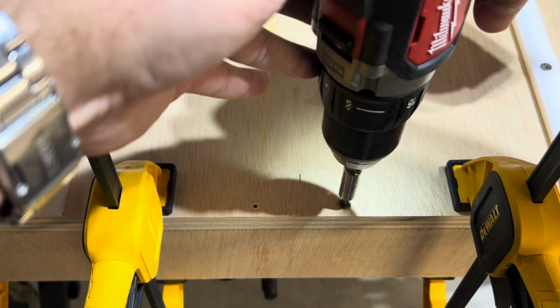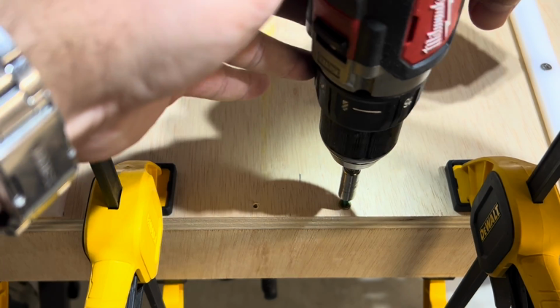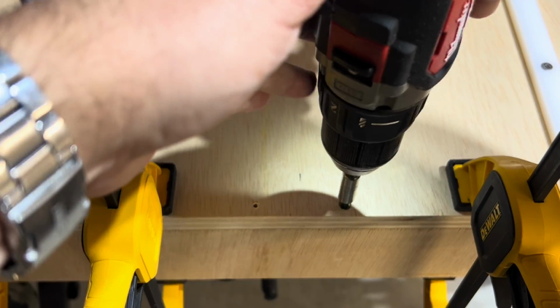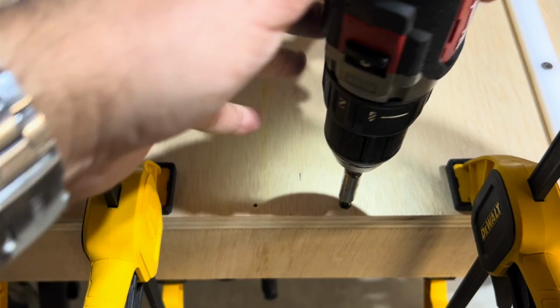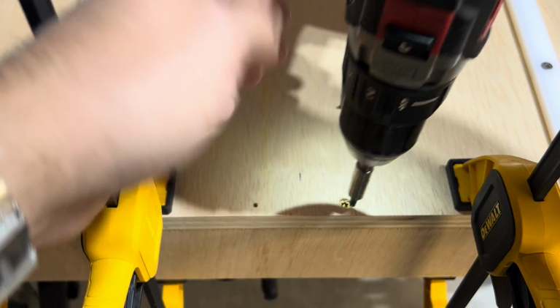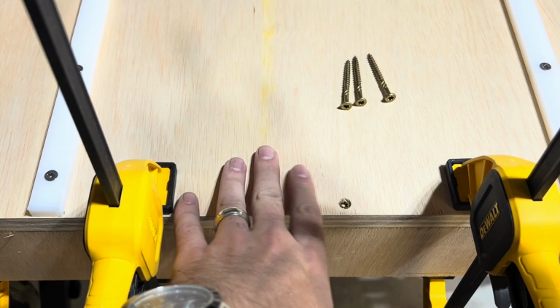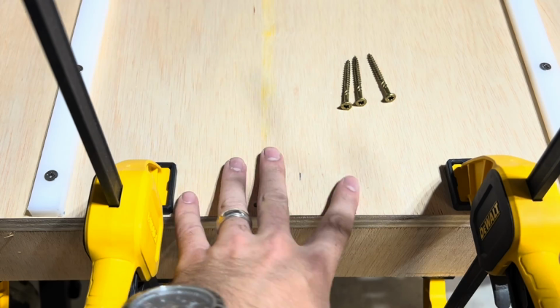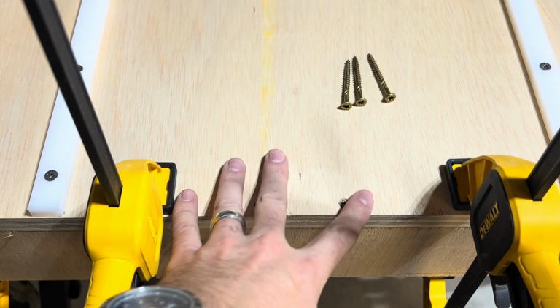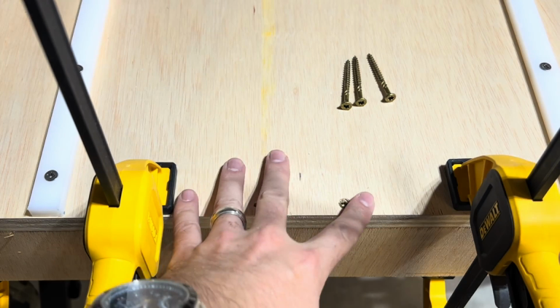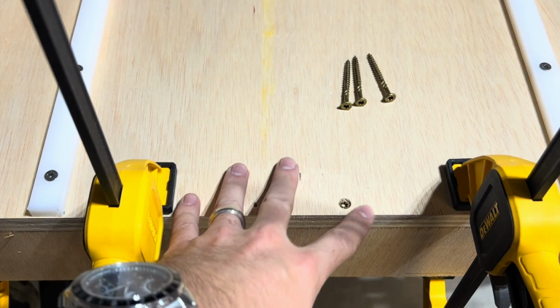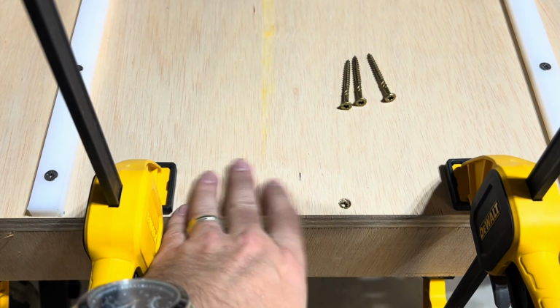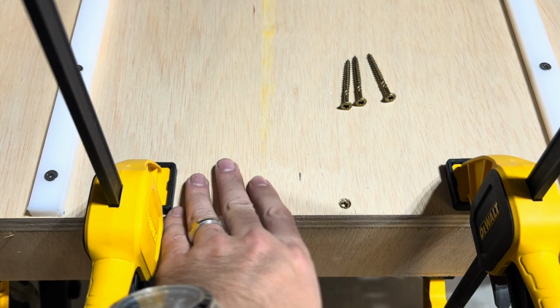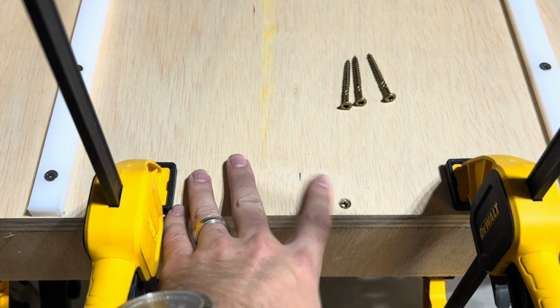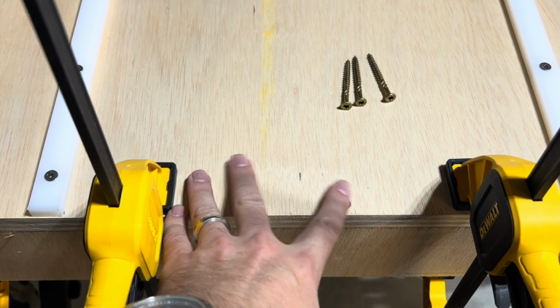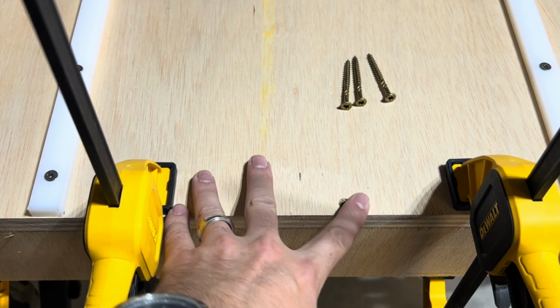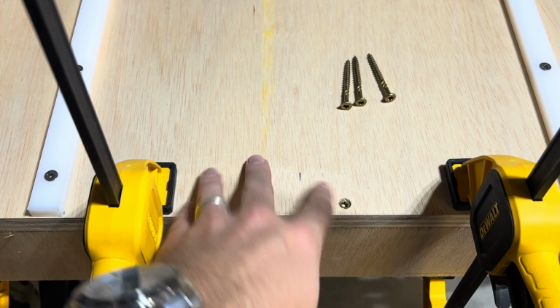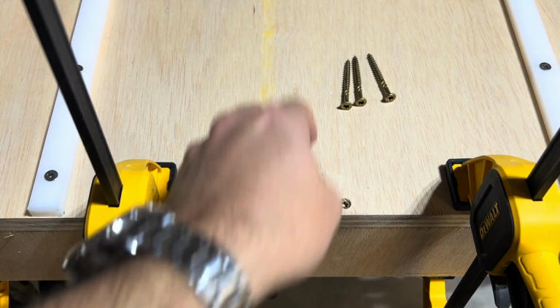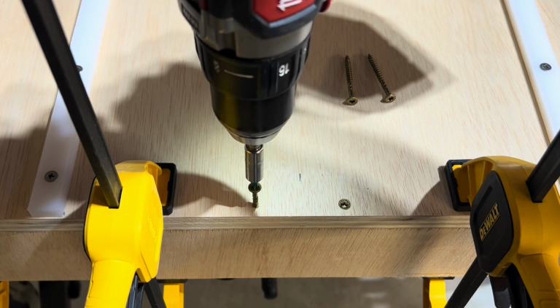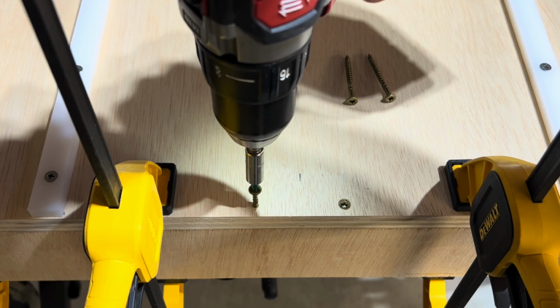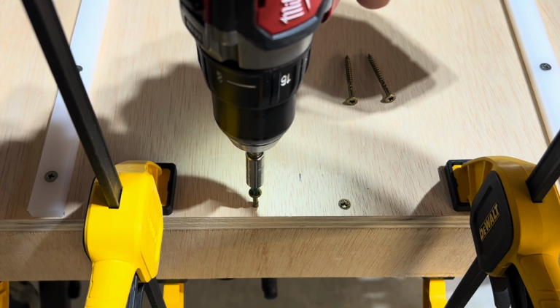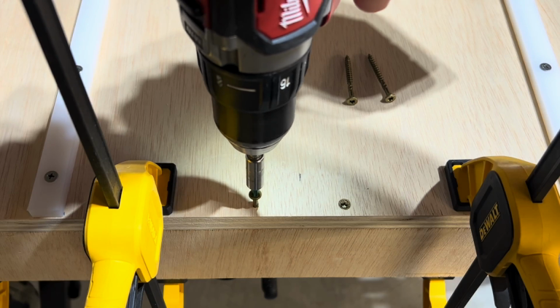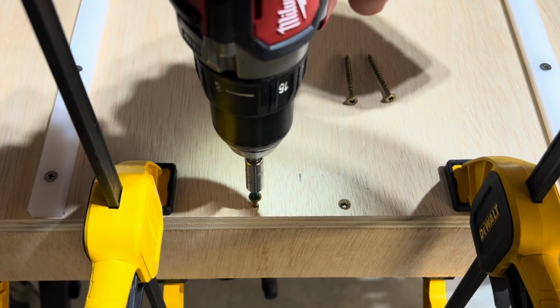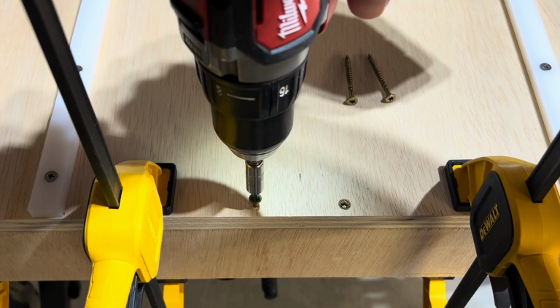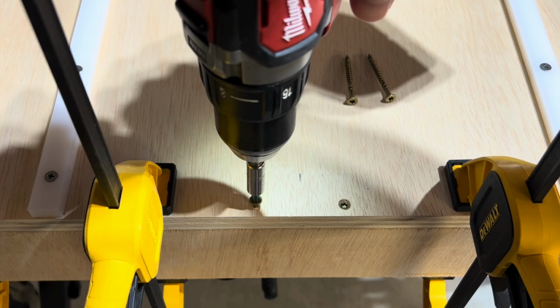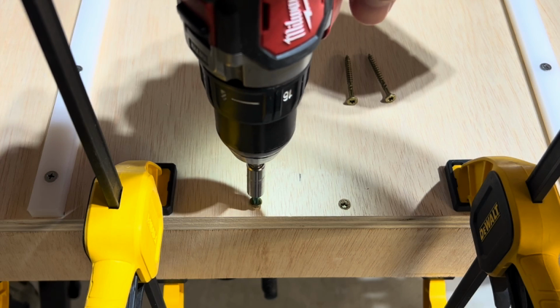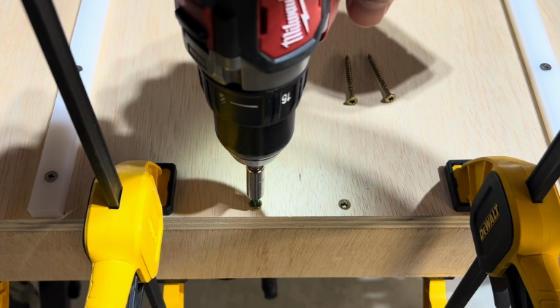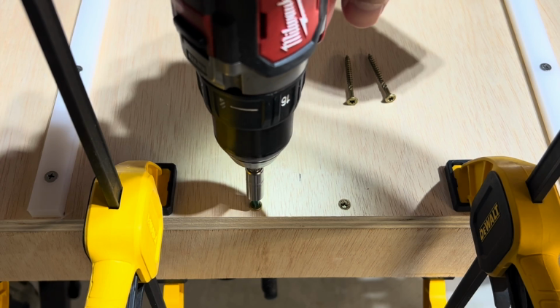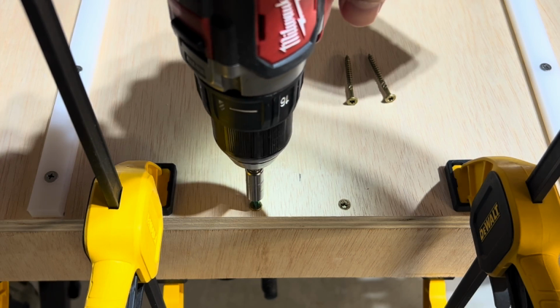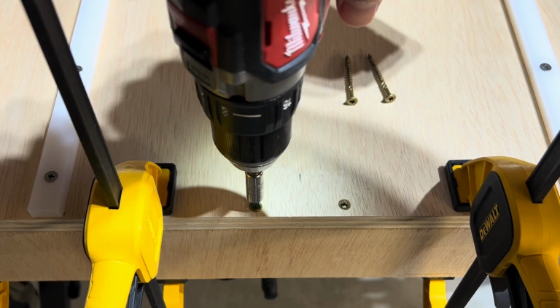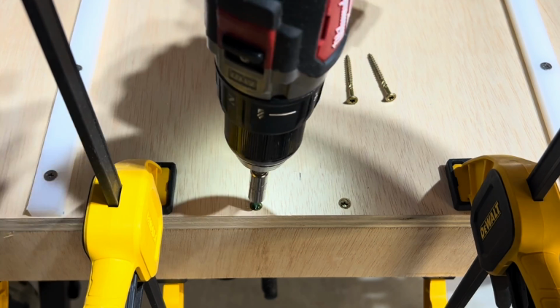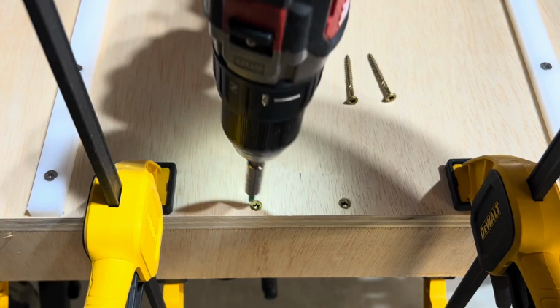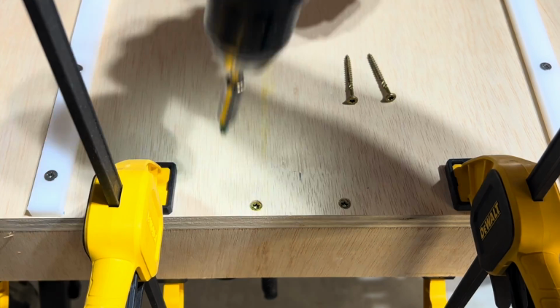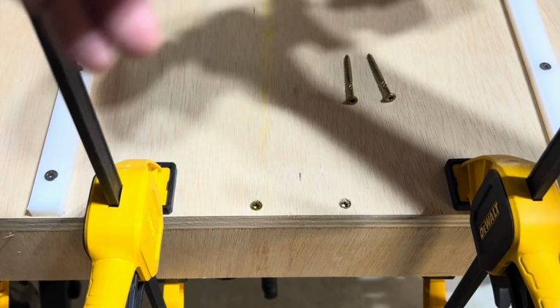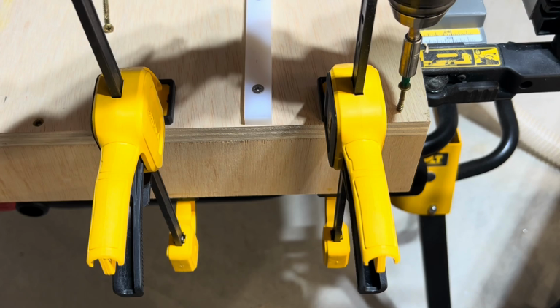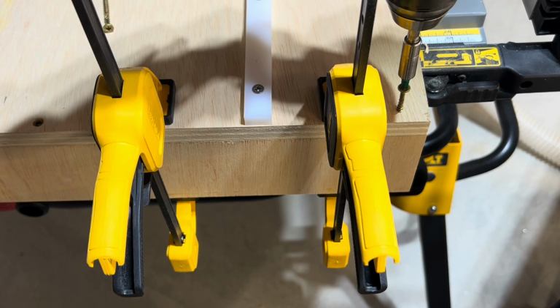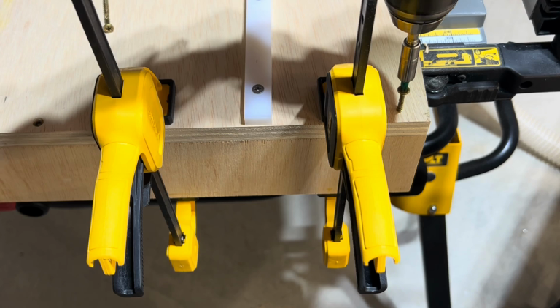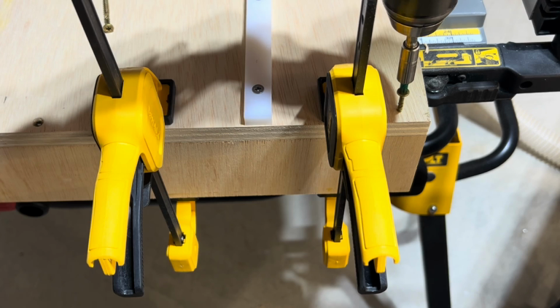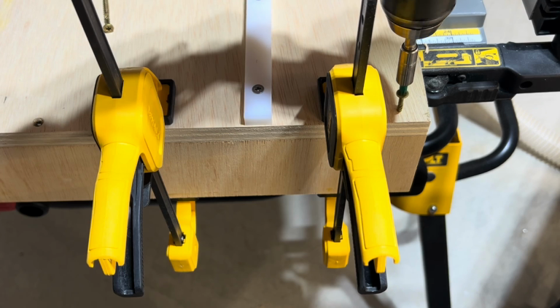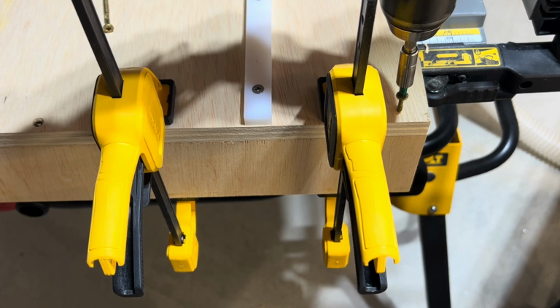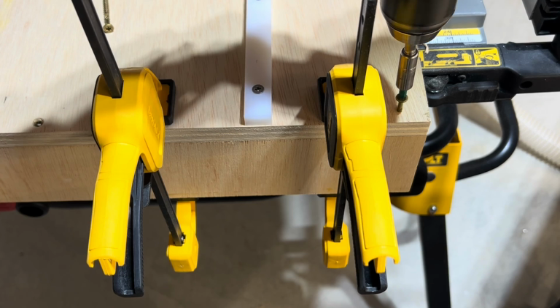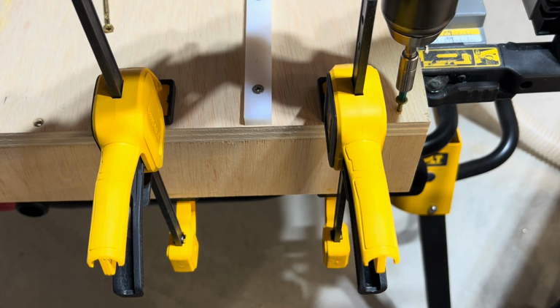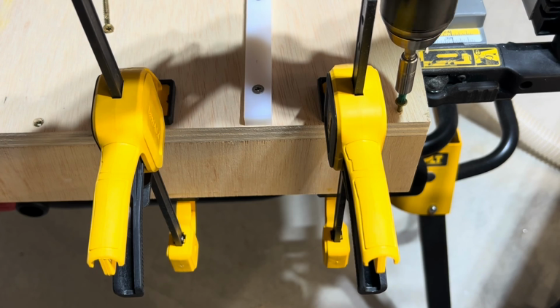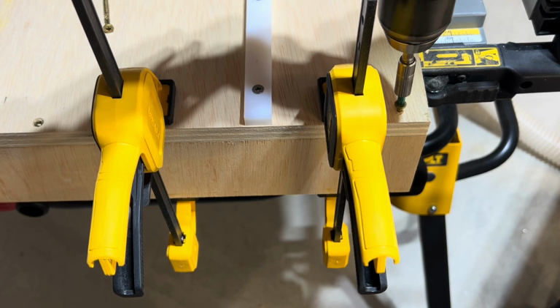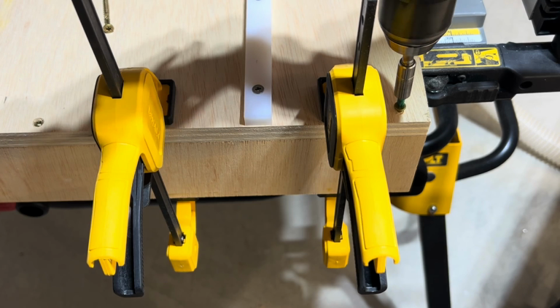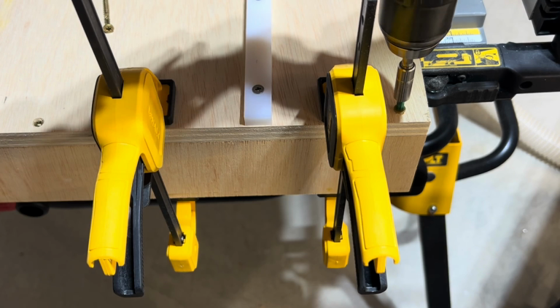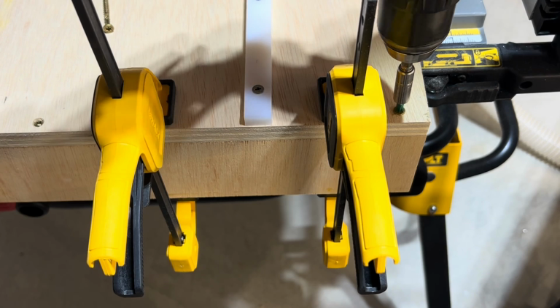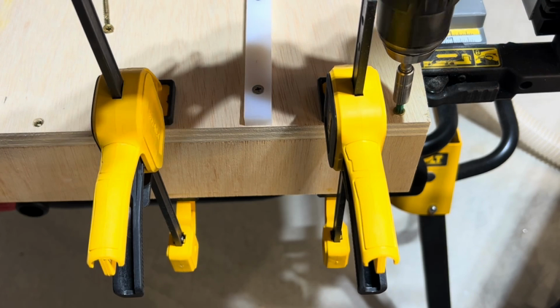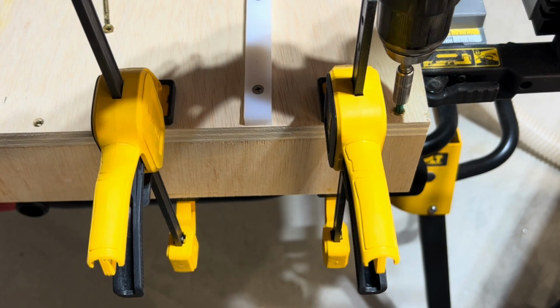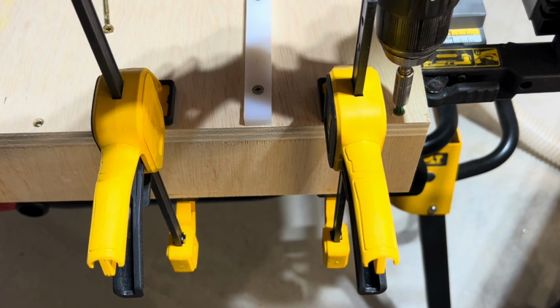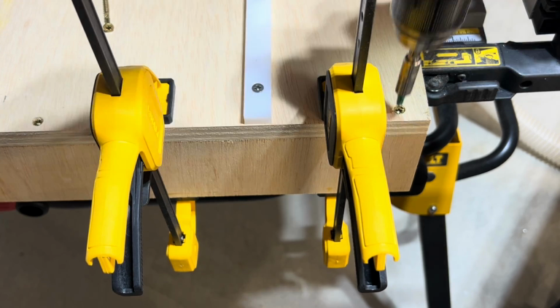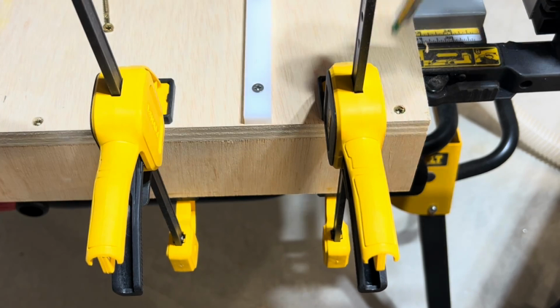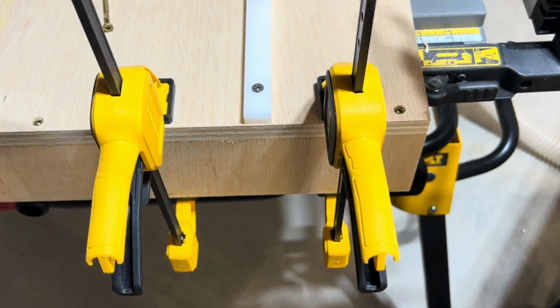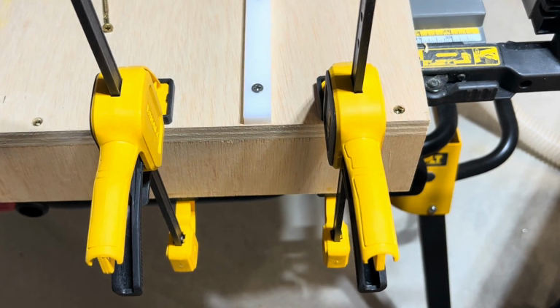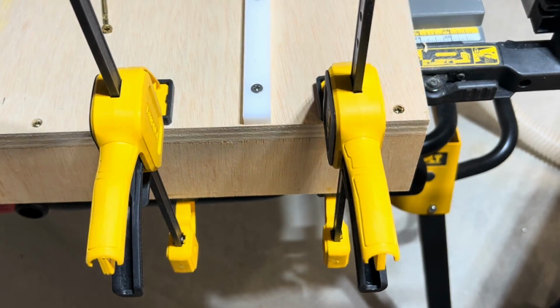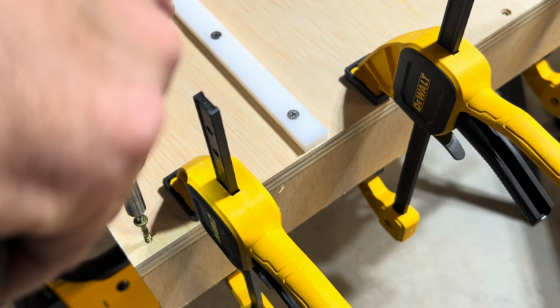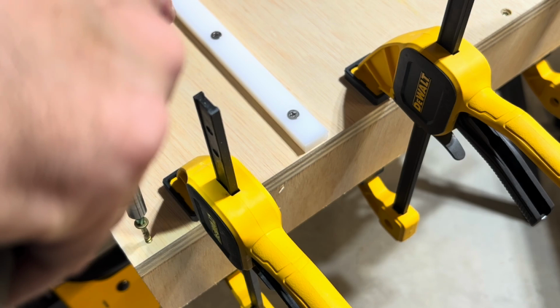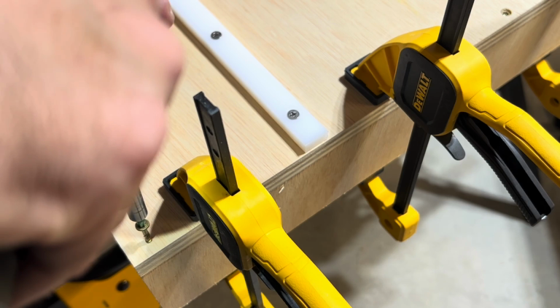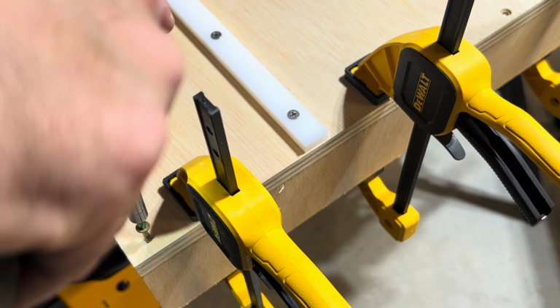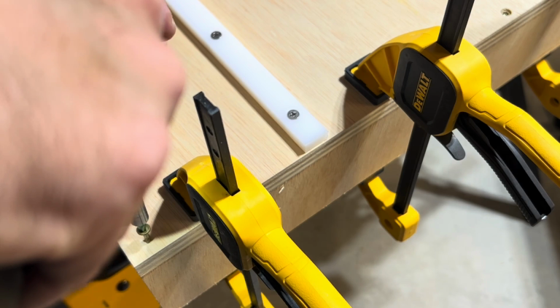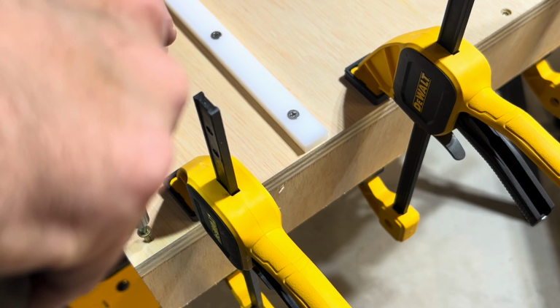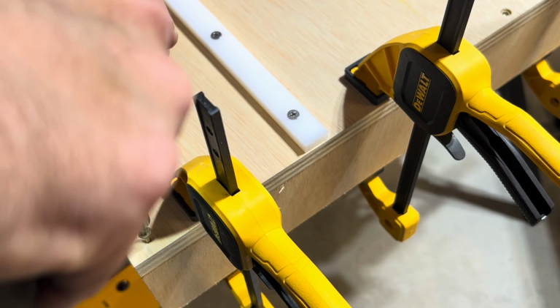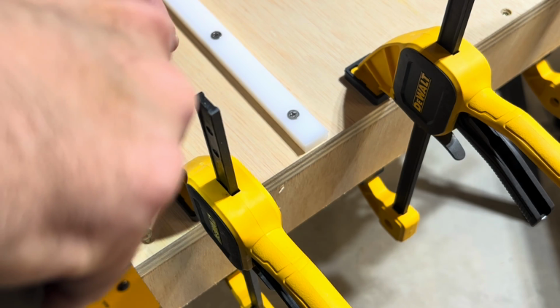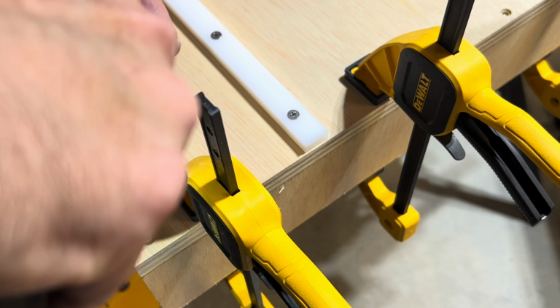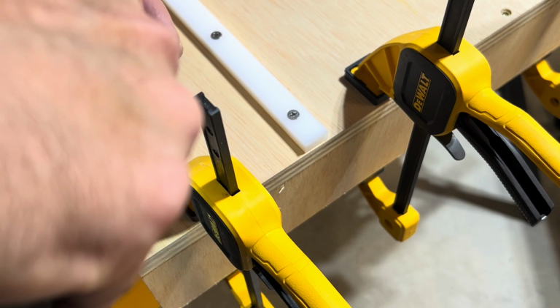I'll link these screws in the description as they're a go-to for me. Not only do they countersink themselves, but they have a fast bite, fast drive, a precision fit, and a star drive to avoid stripping.